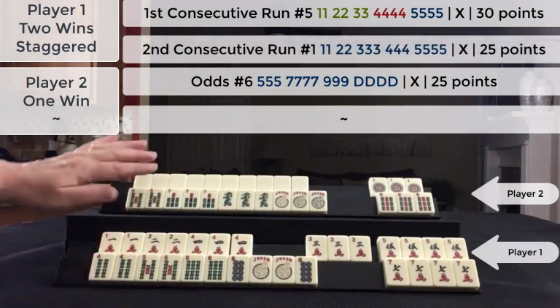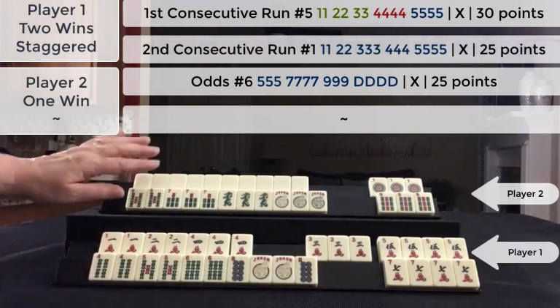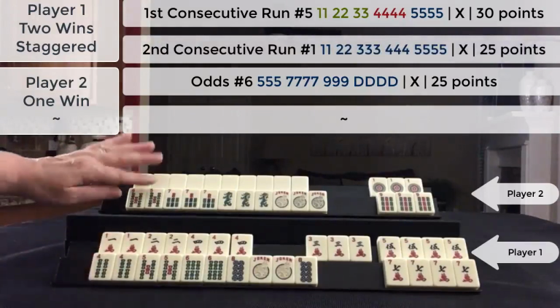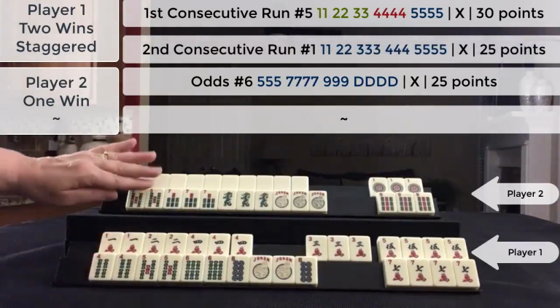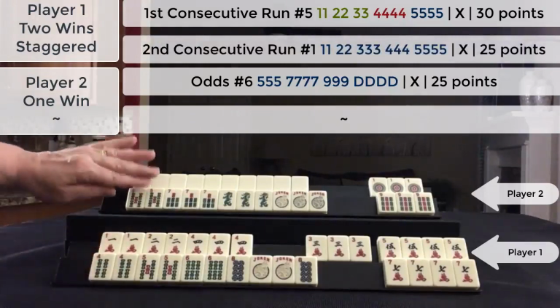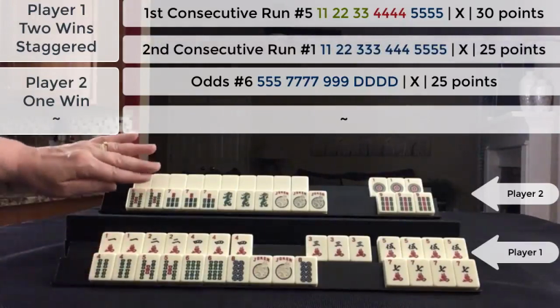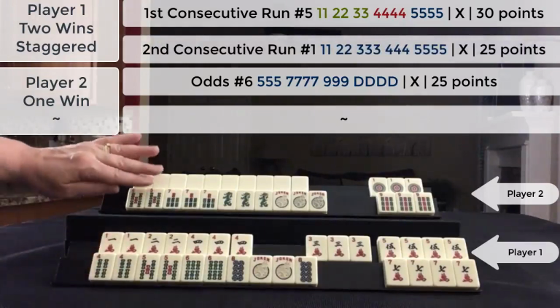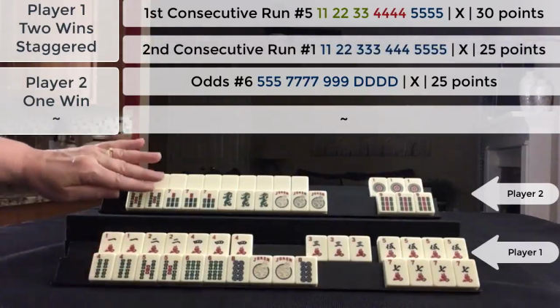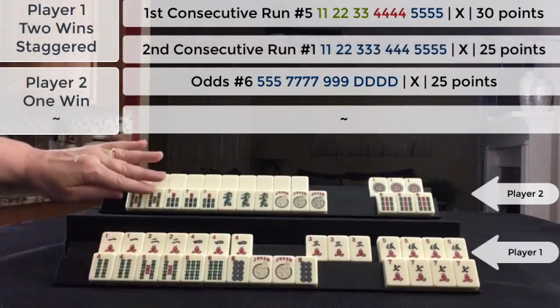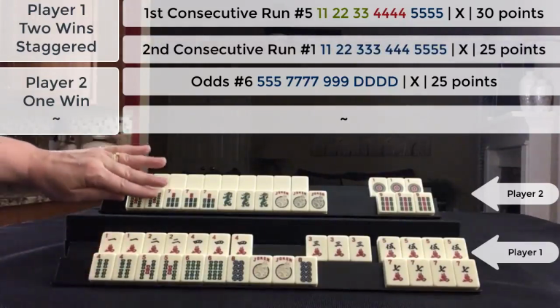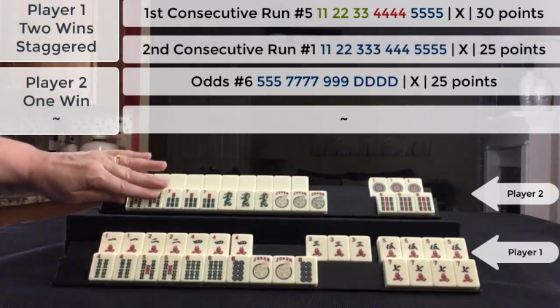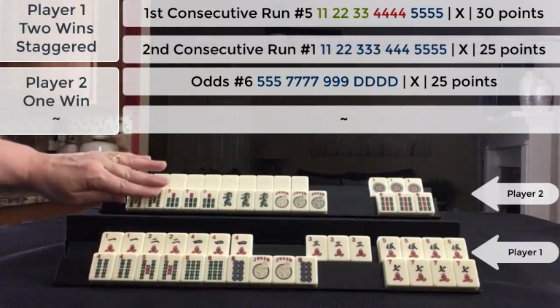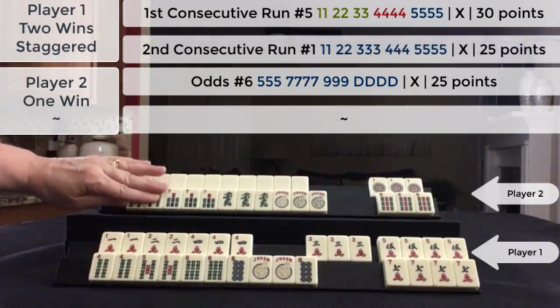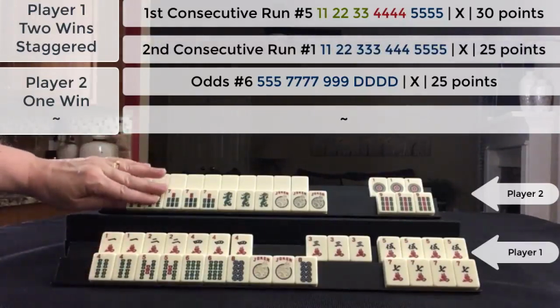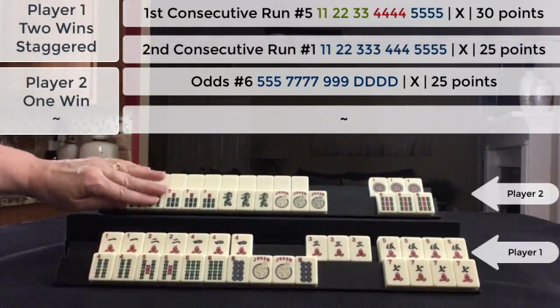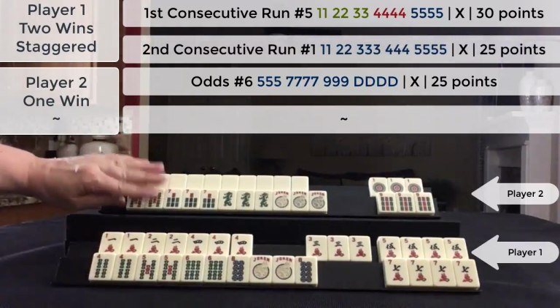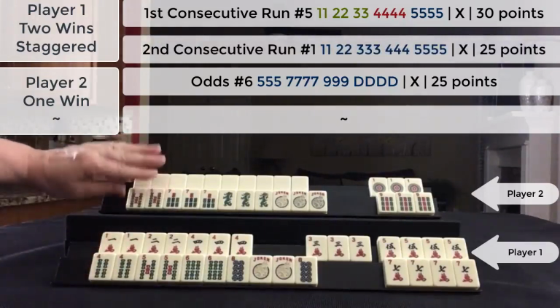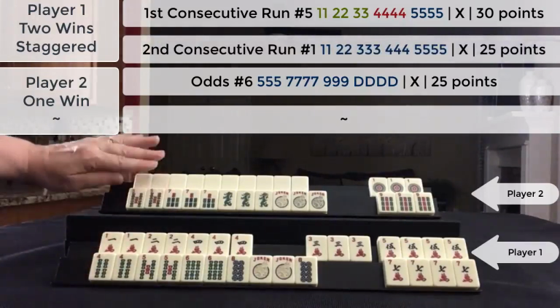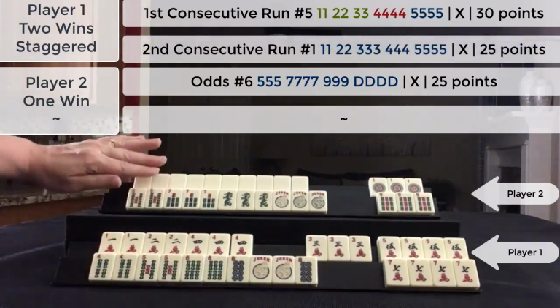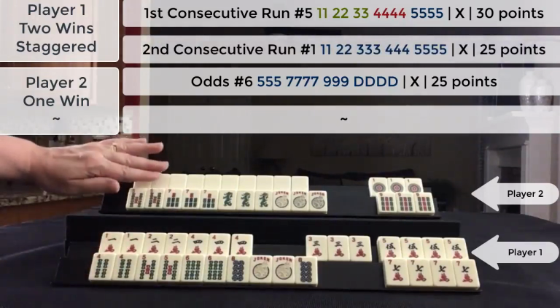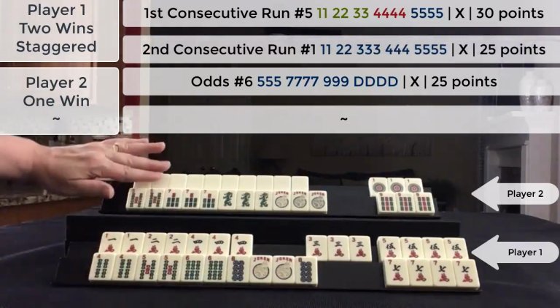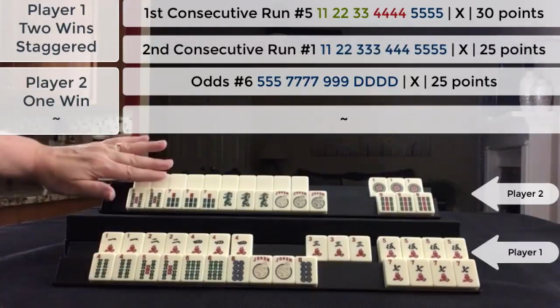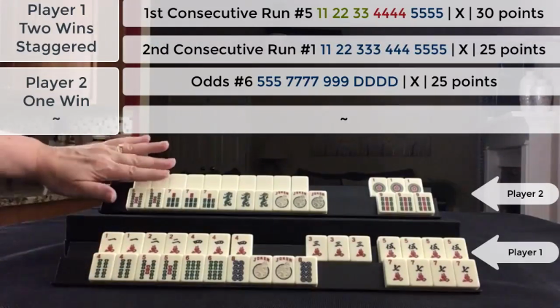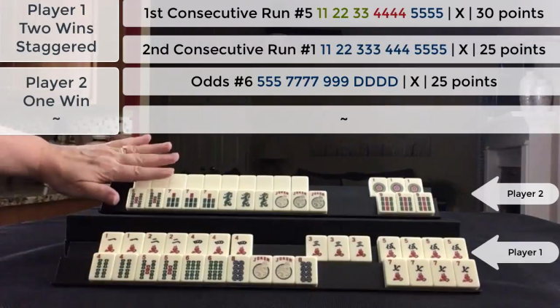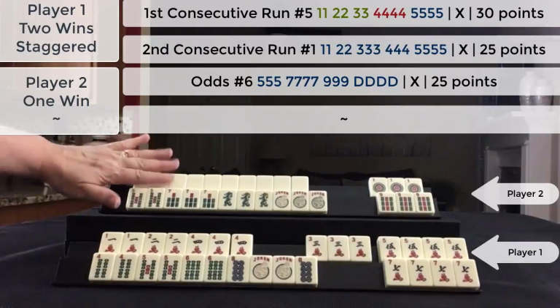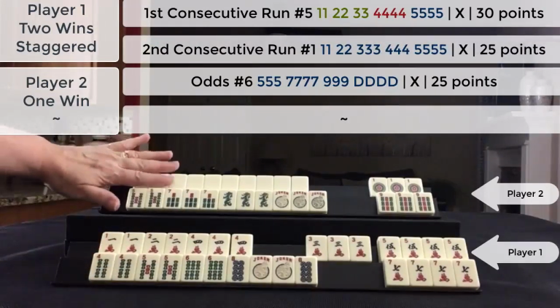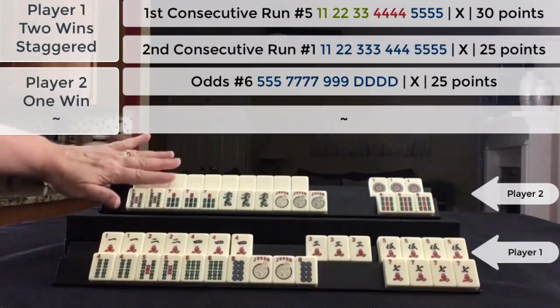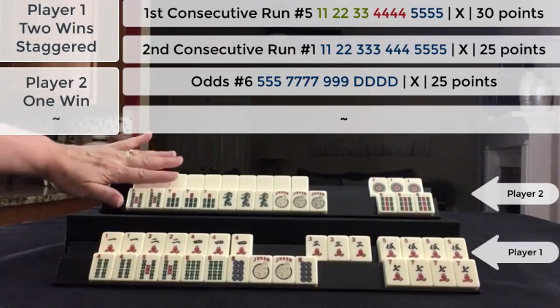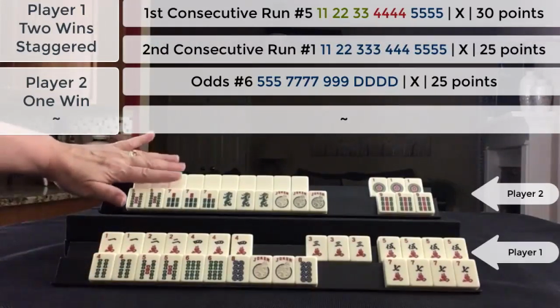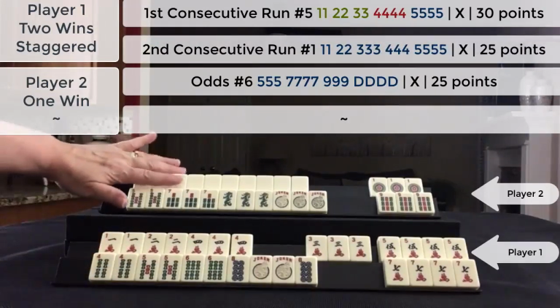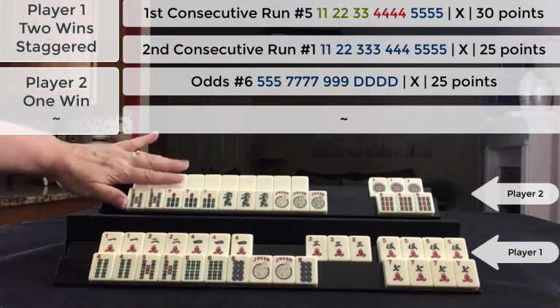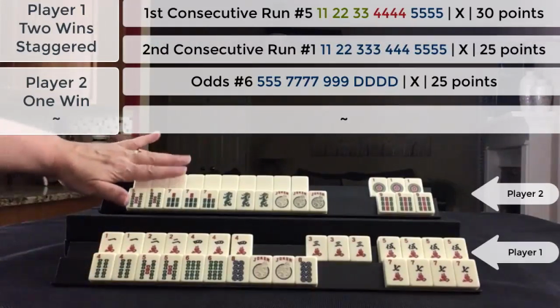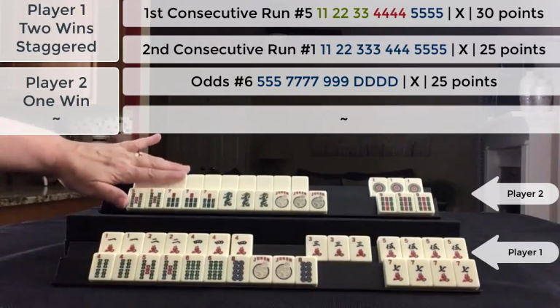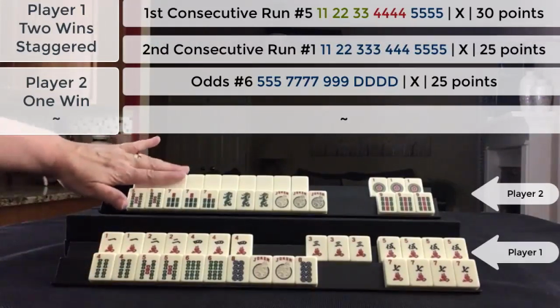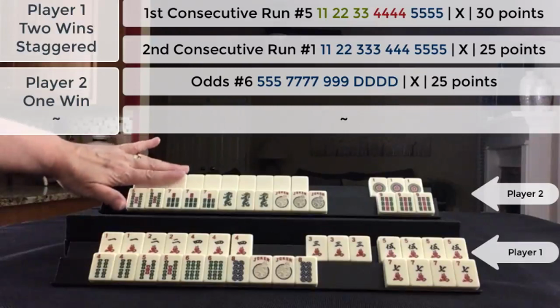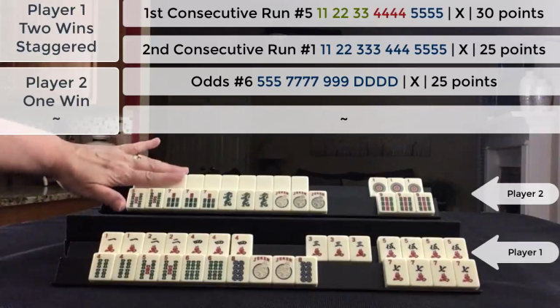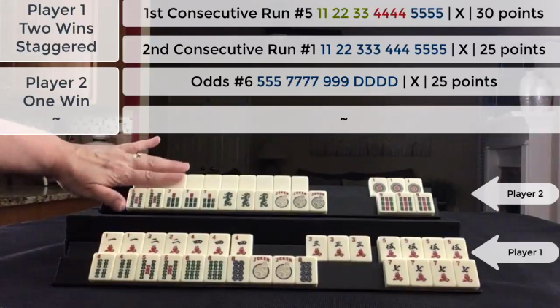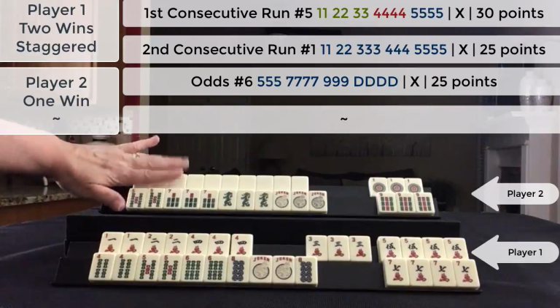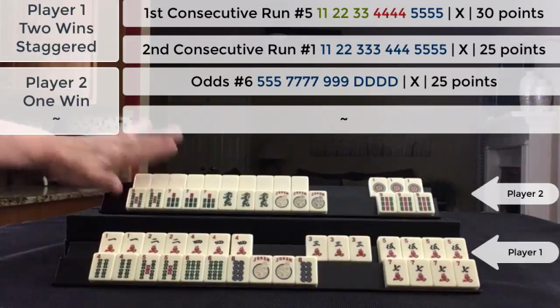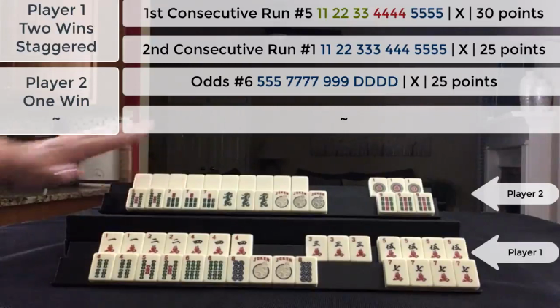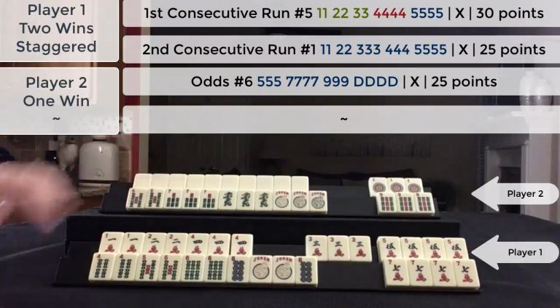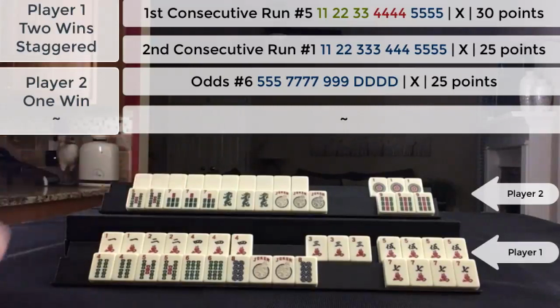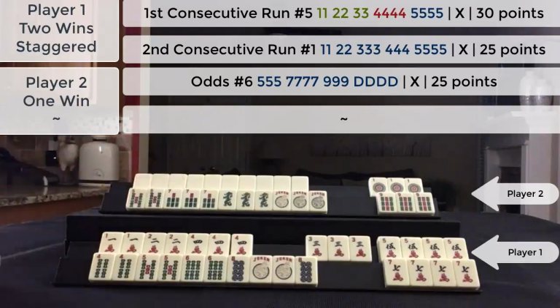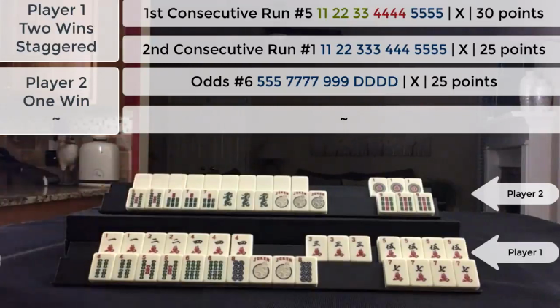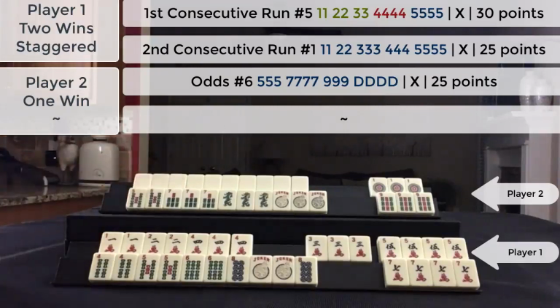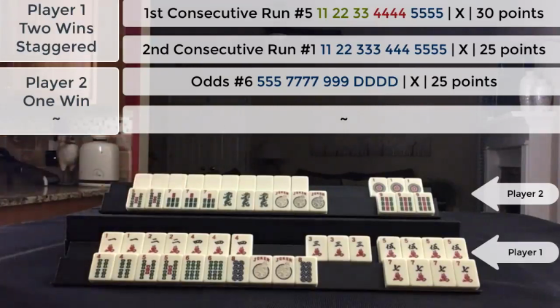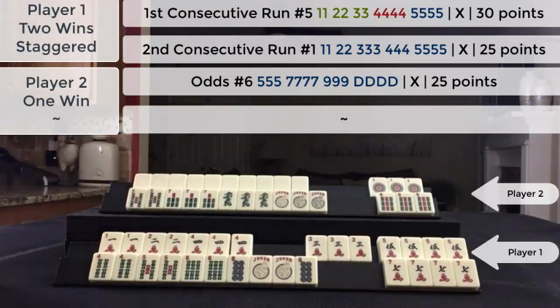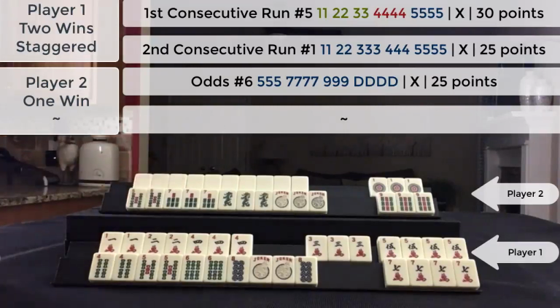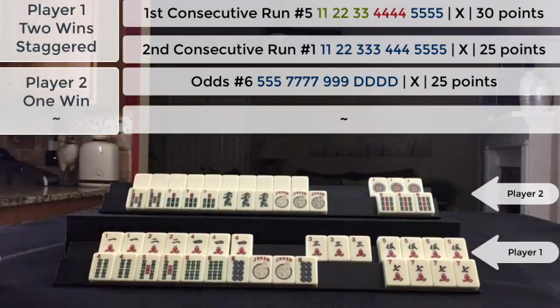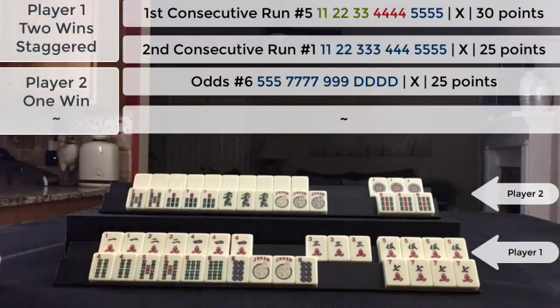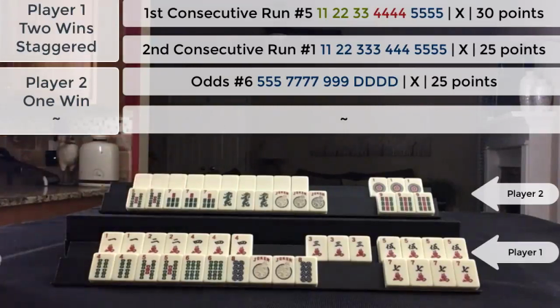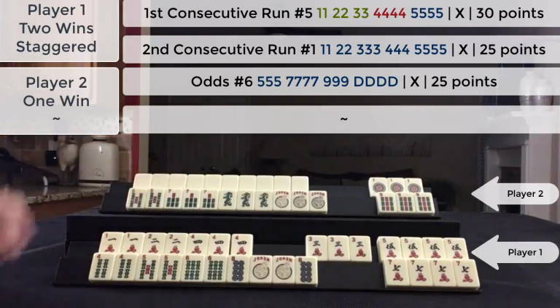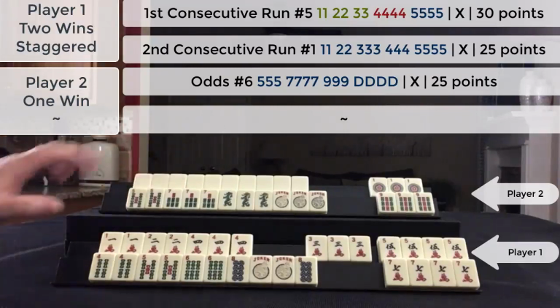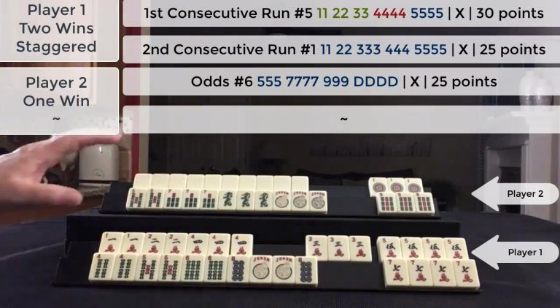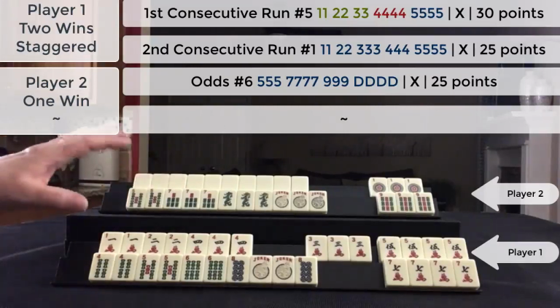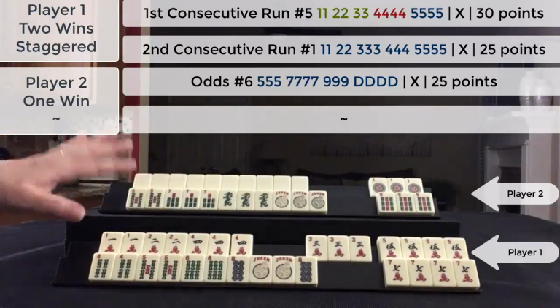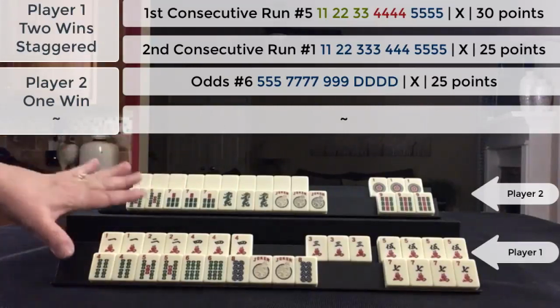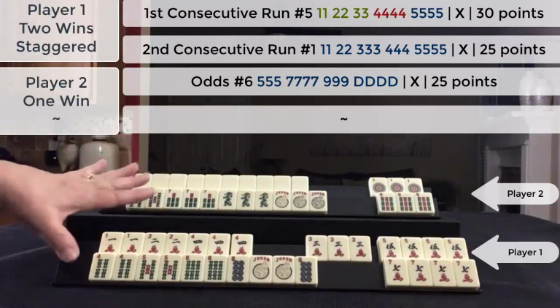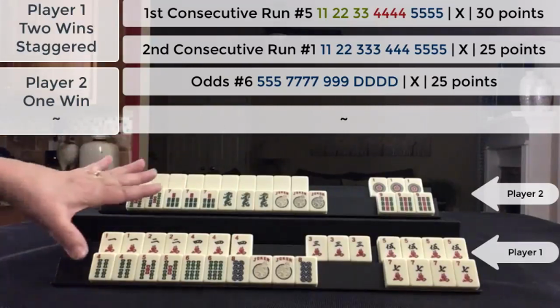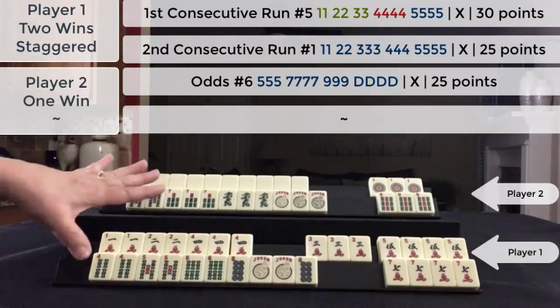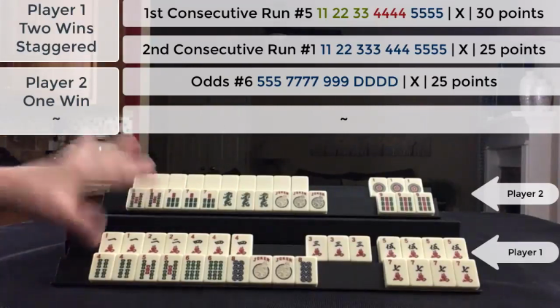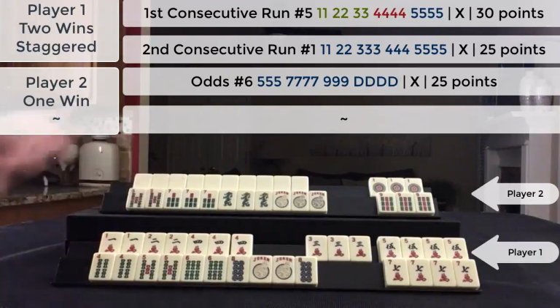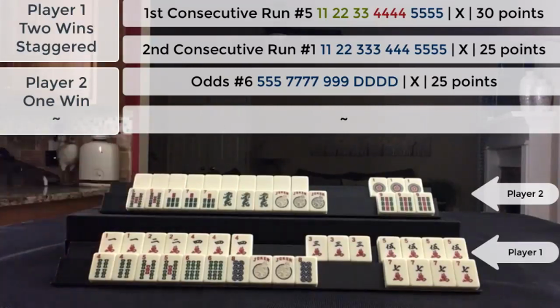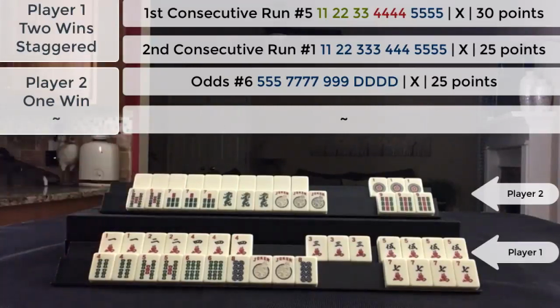So we had a staggered win here. We have a single Mahjong here and an unfinished hand here. Score this.